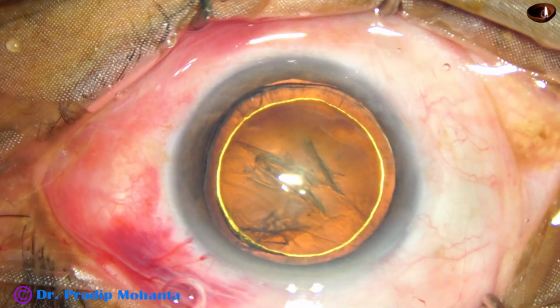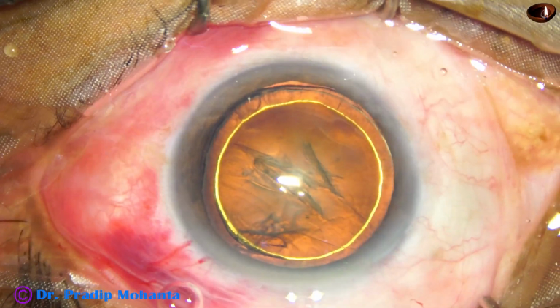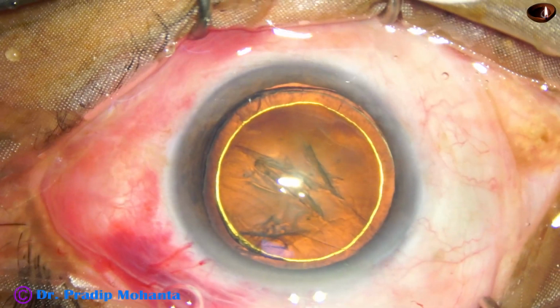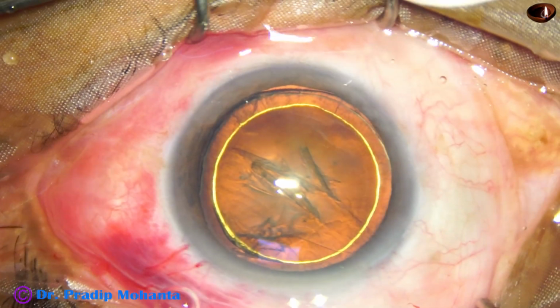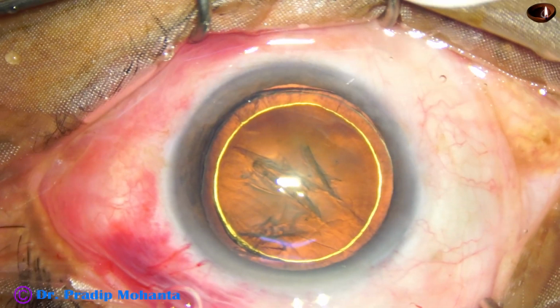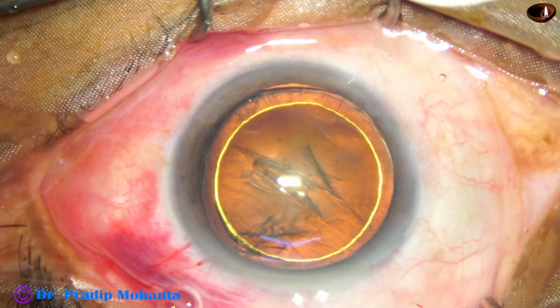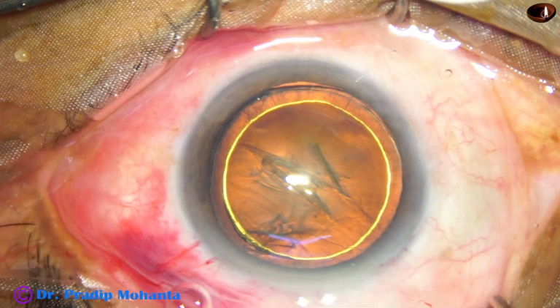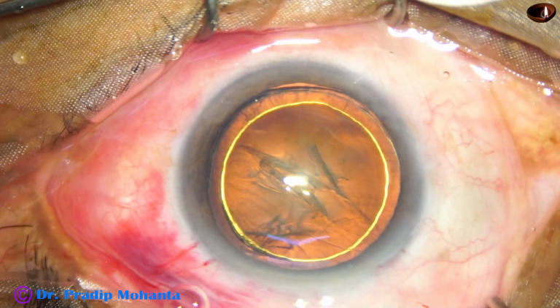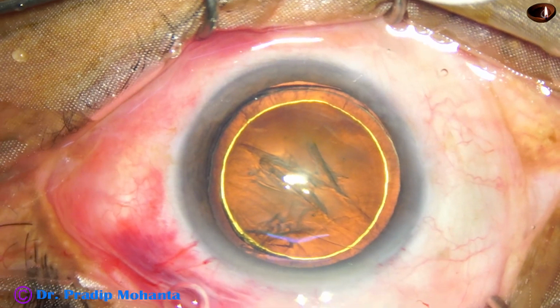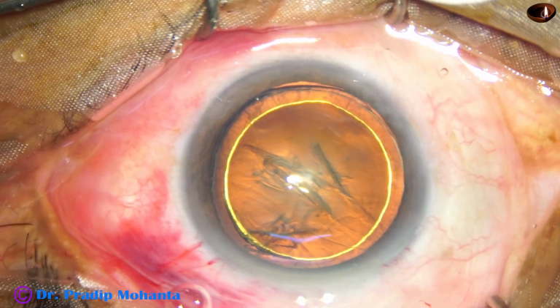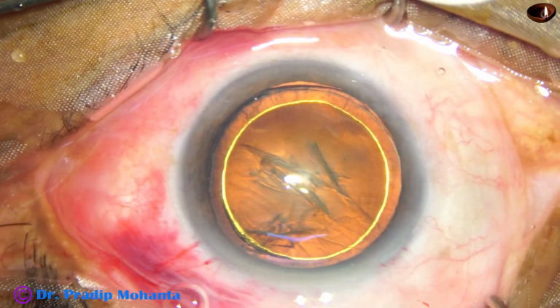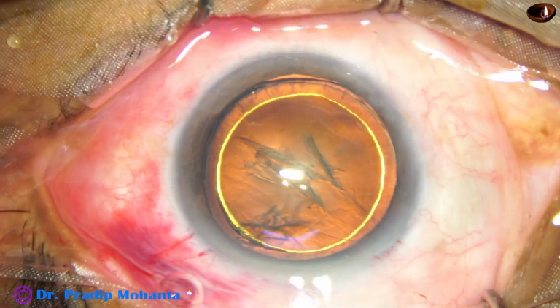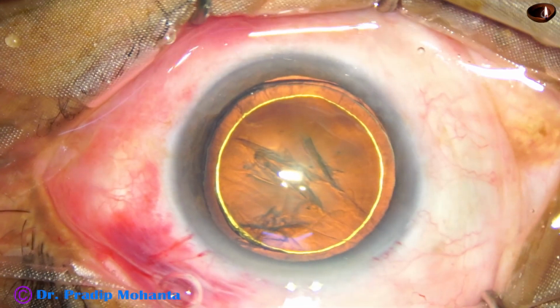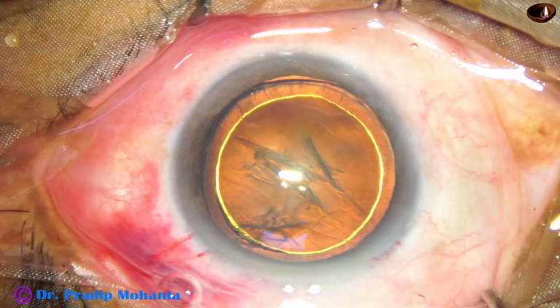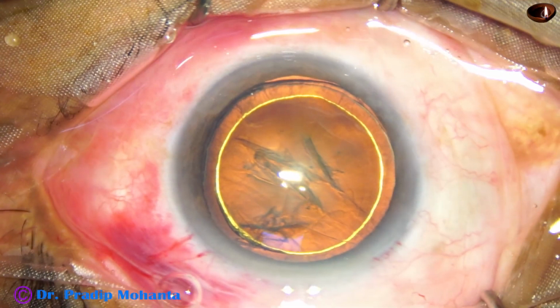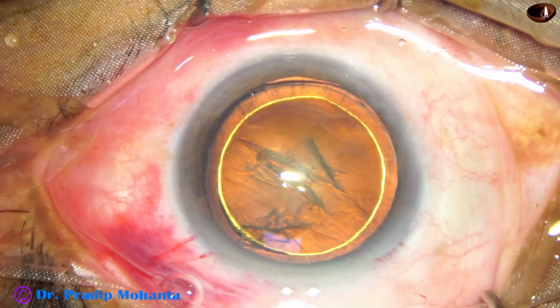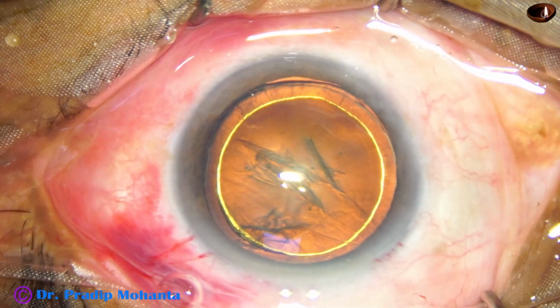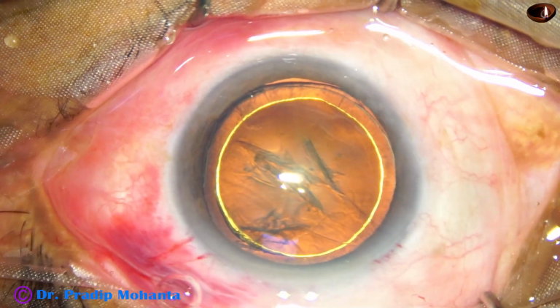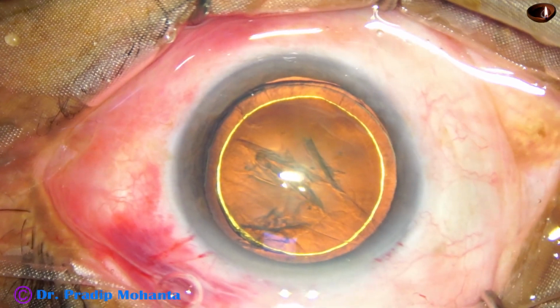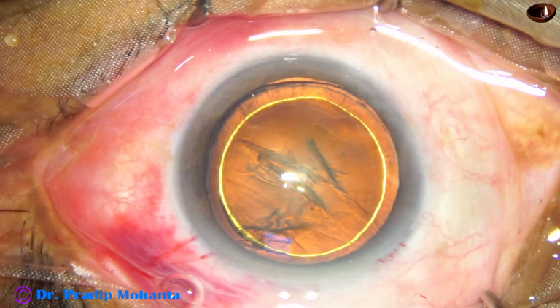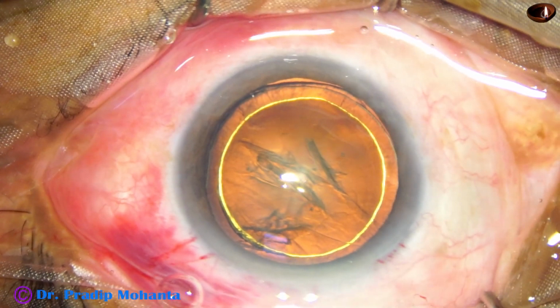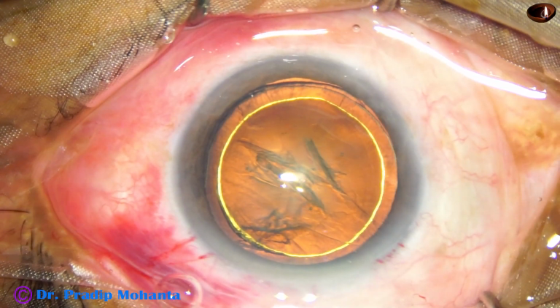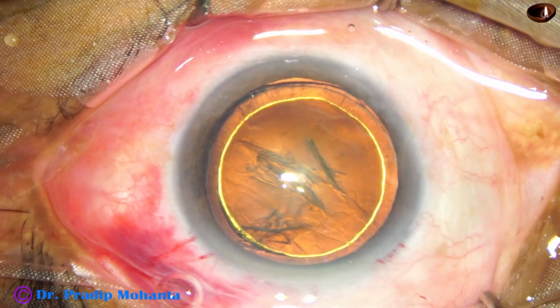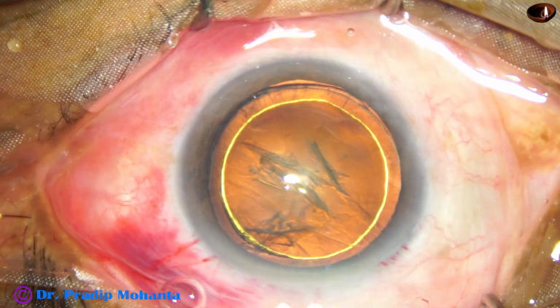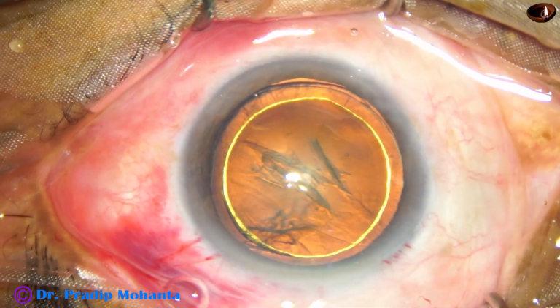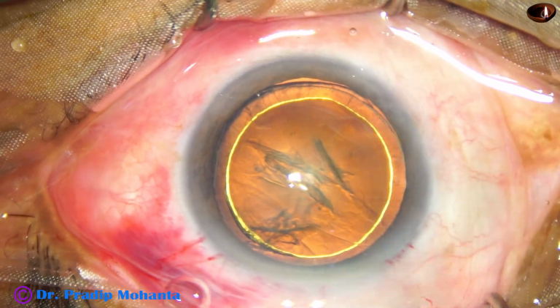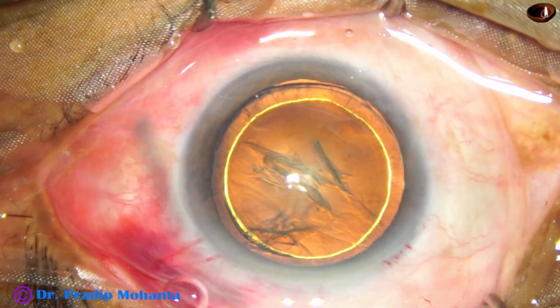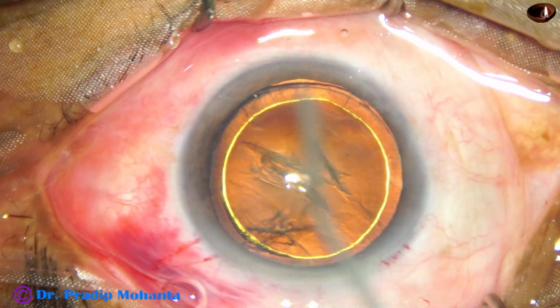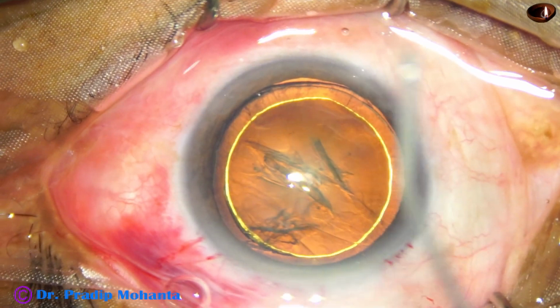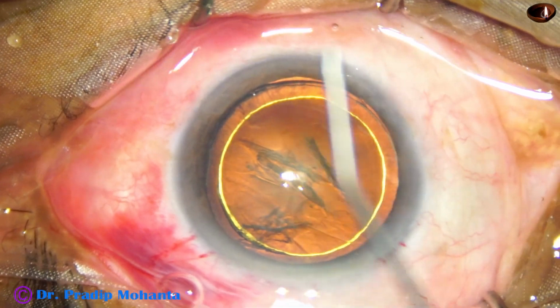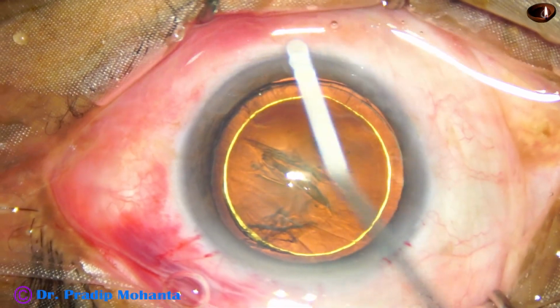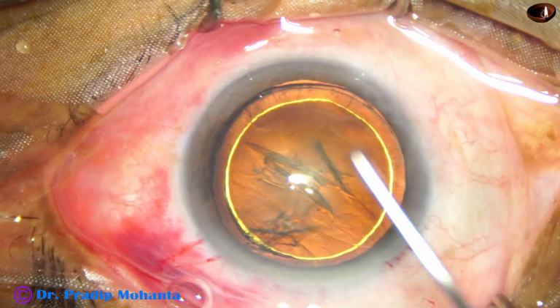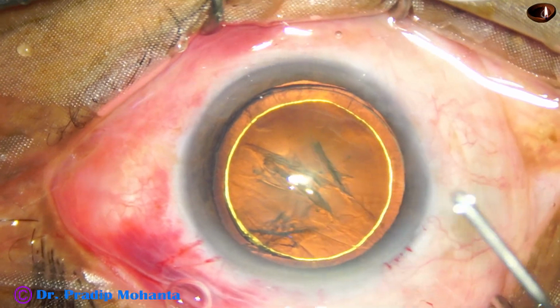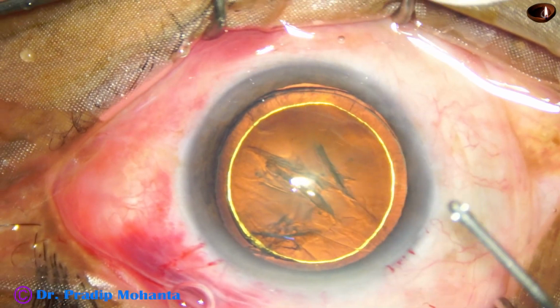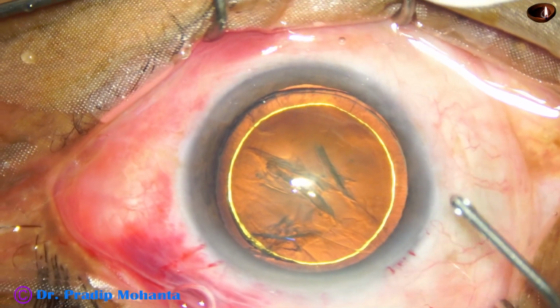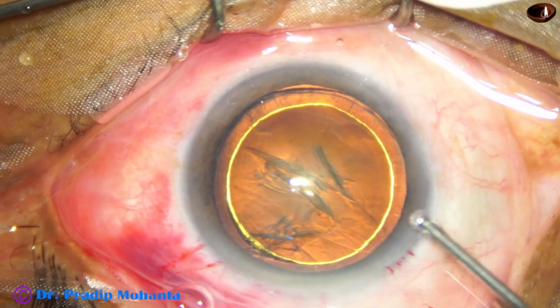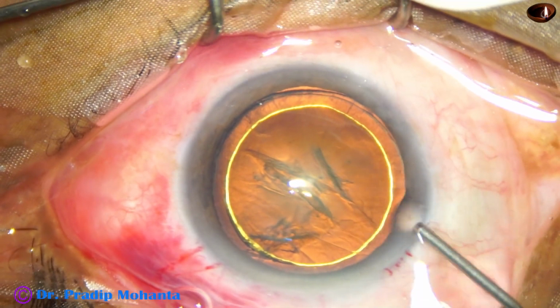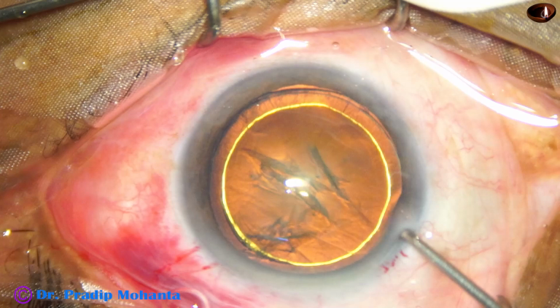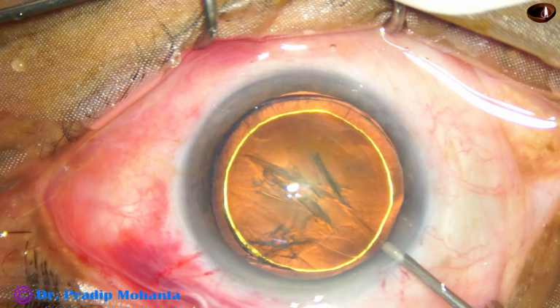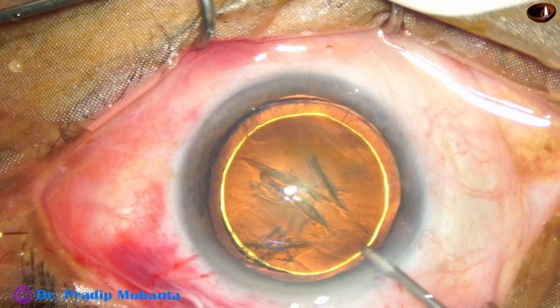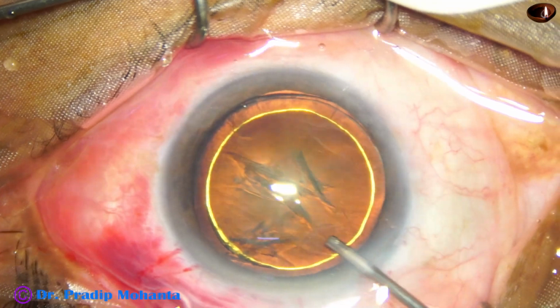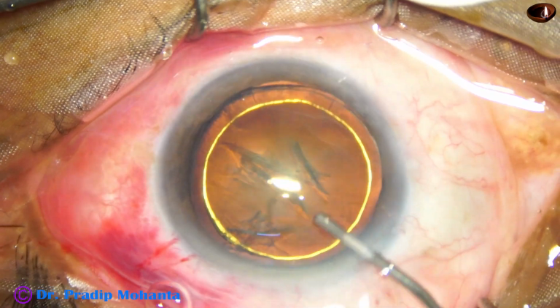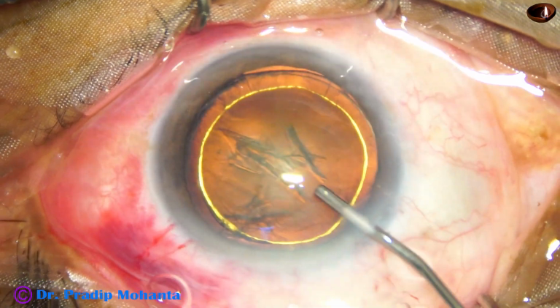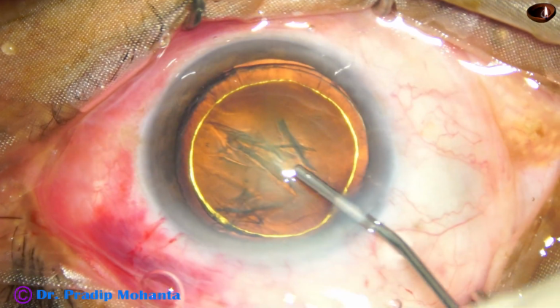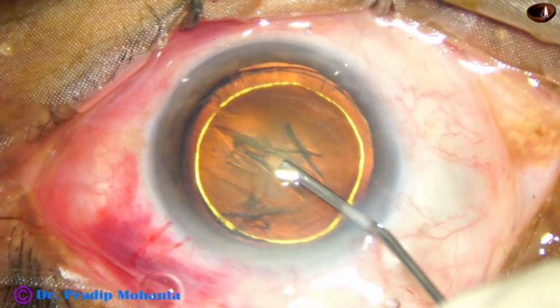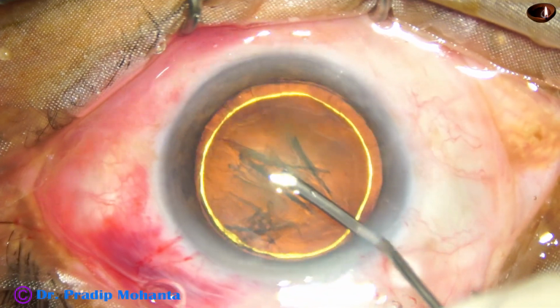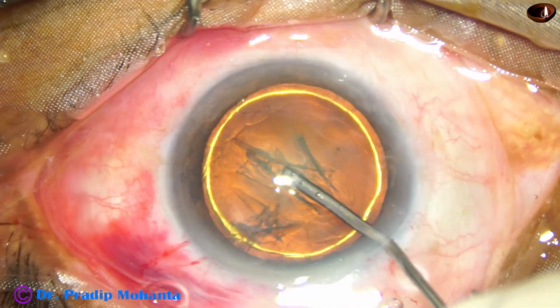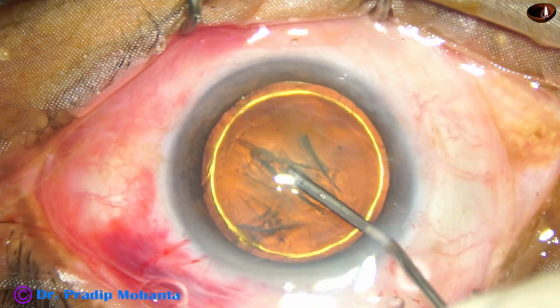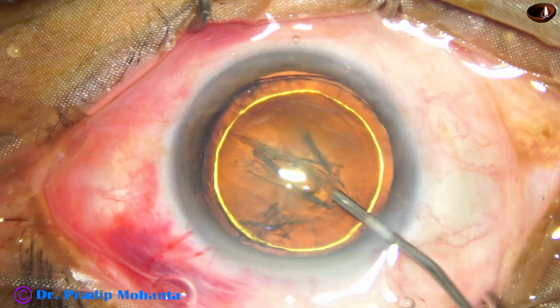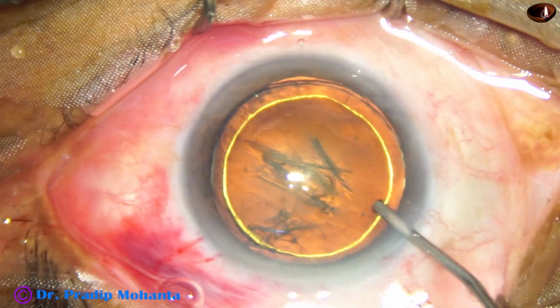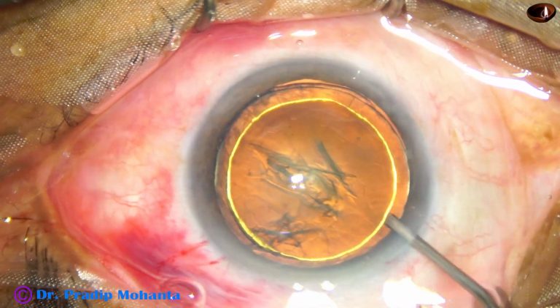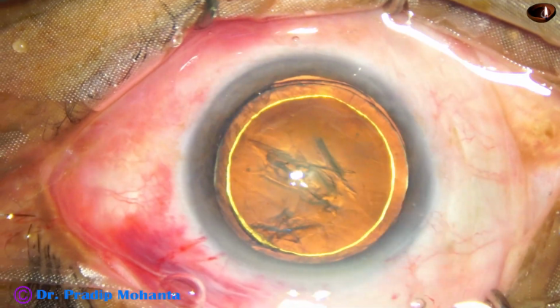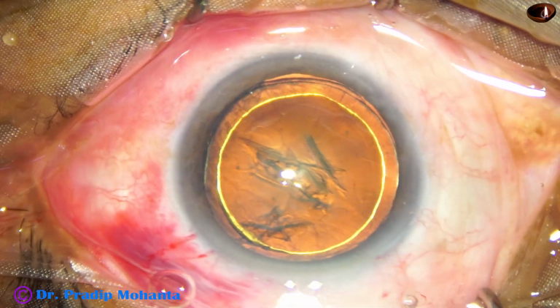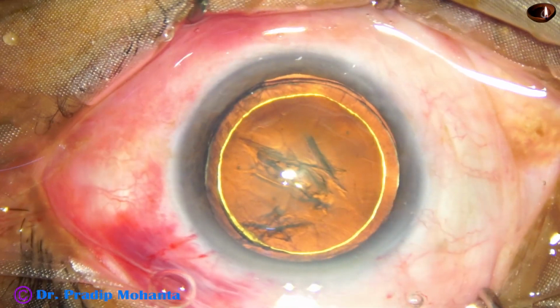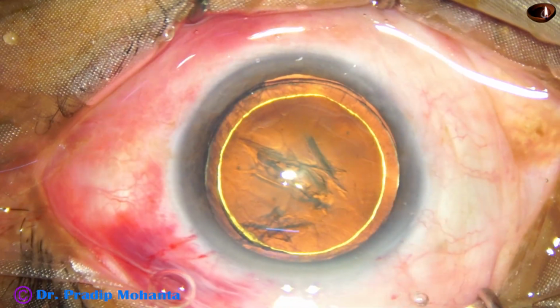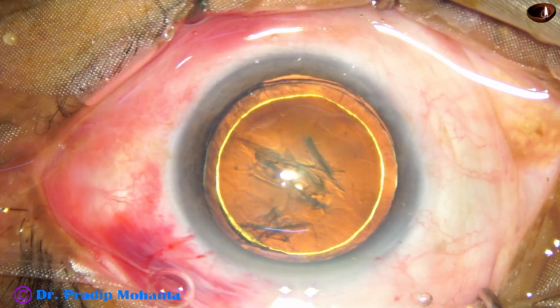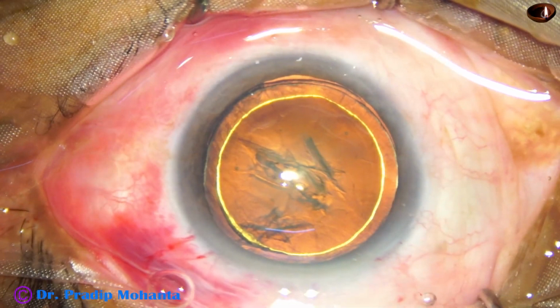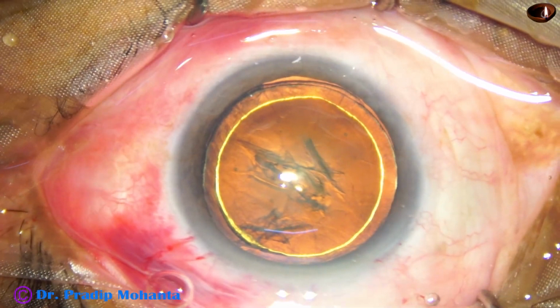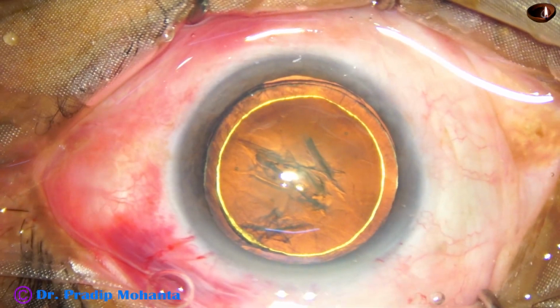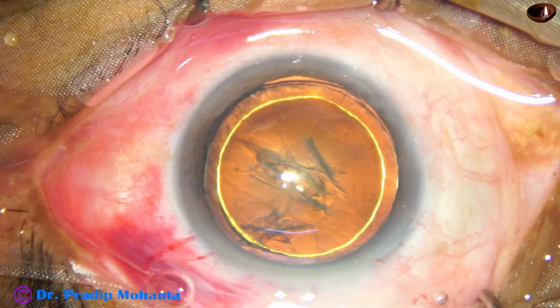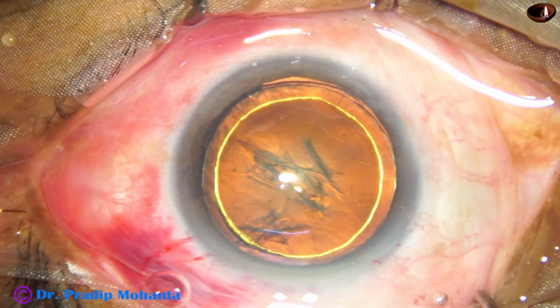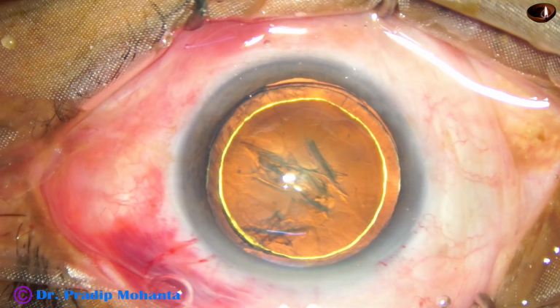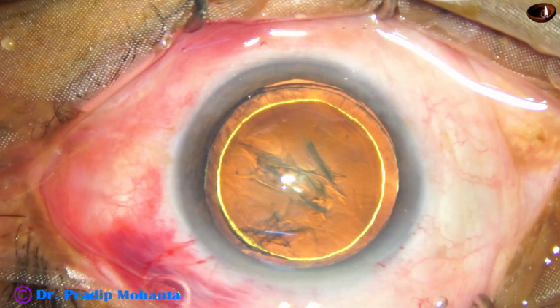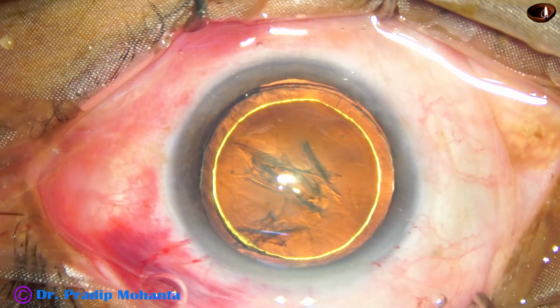Hydrodissection and hydrodelineation is done. In this case, hydrodelineation has produced a beautiful golden ring.